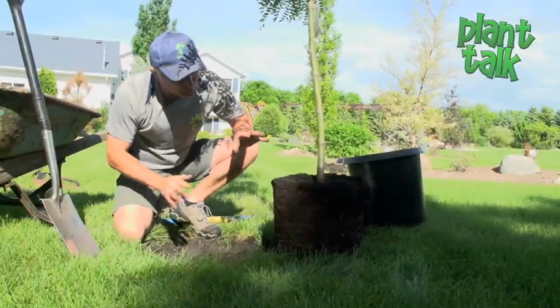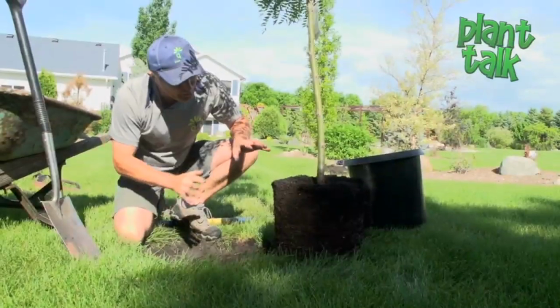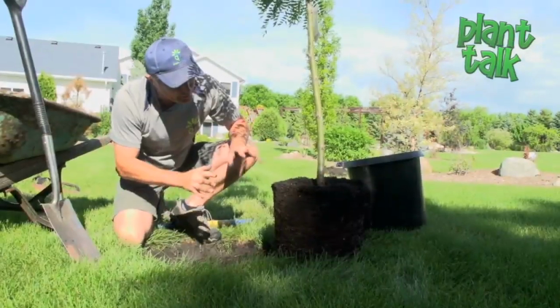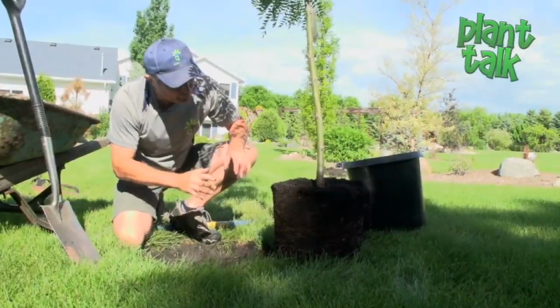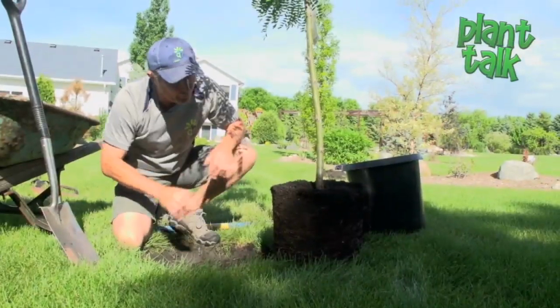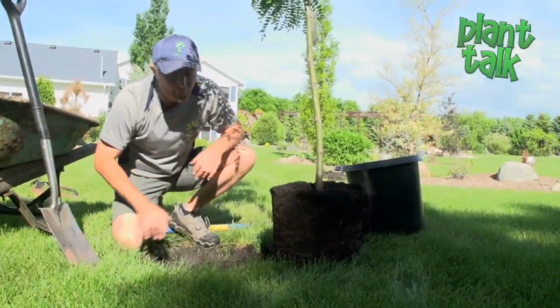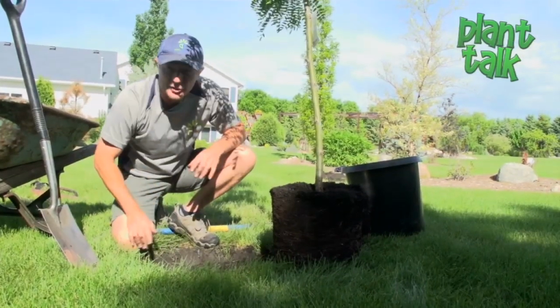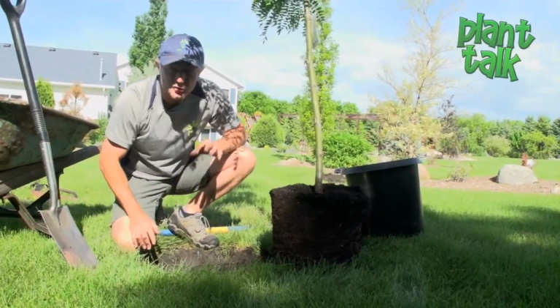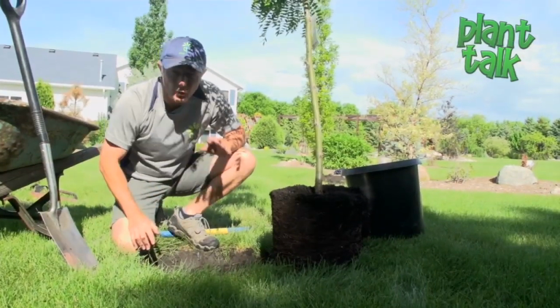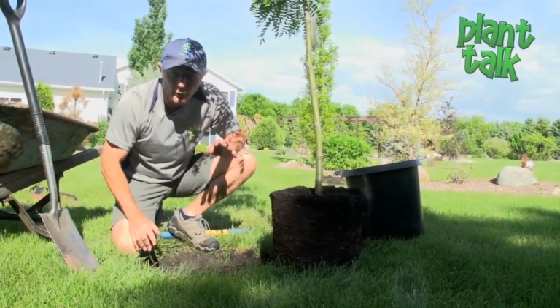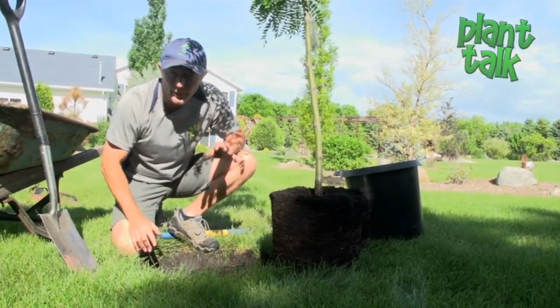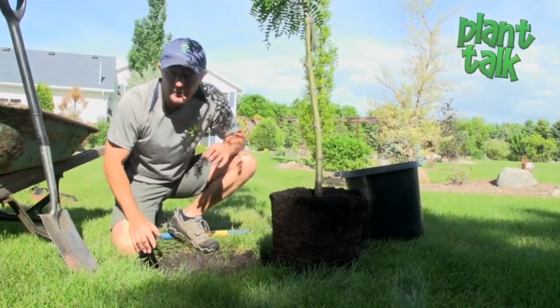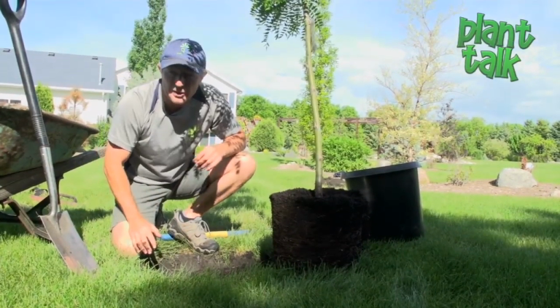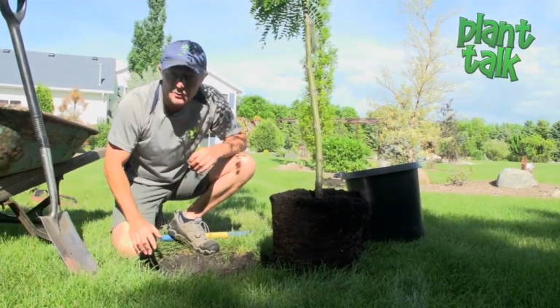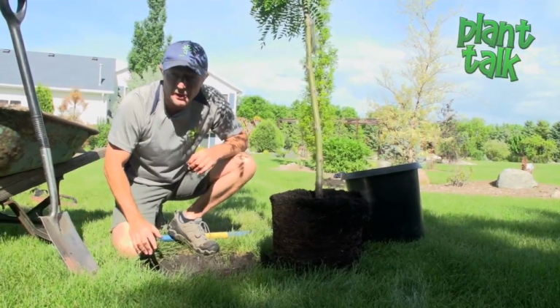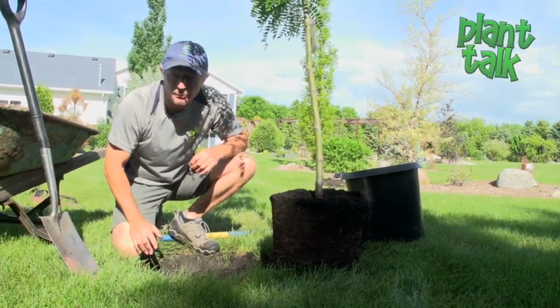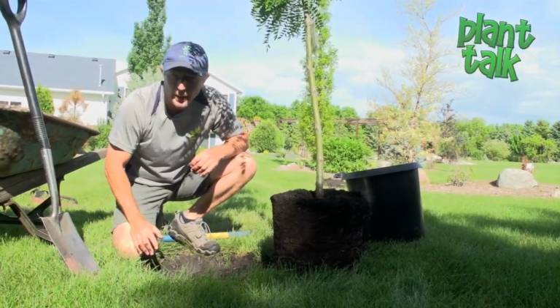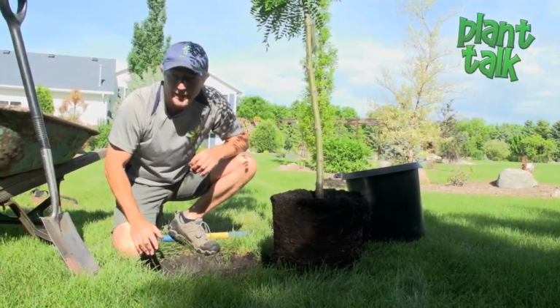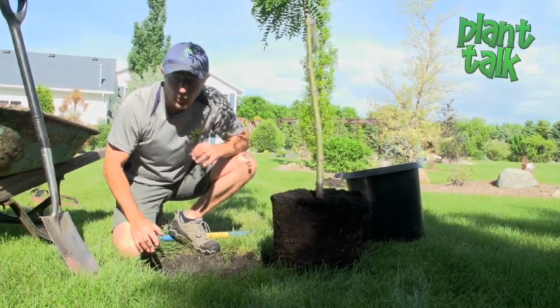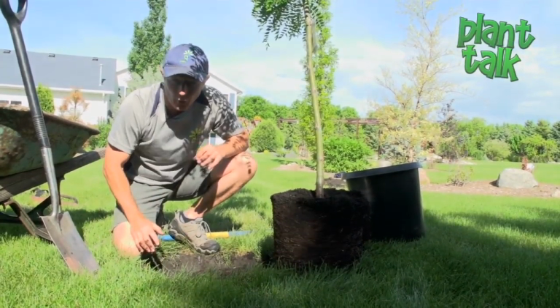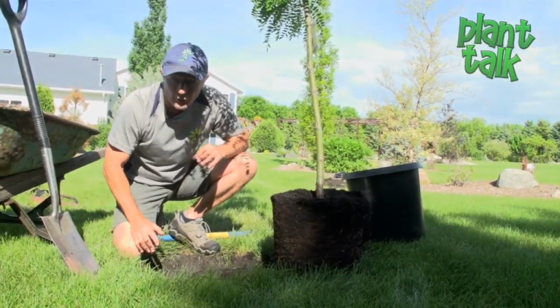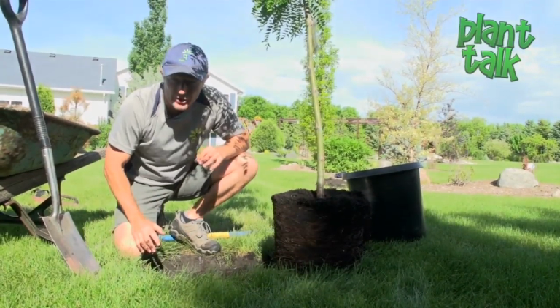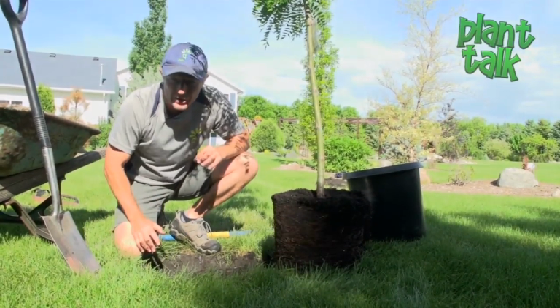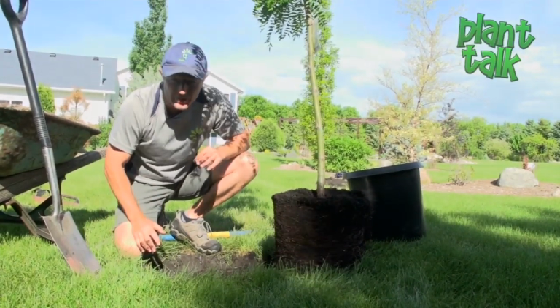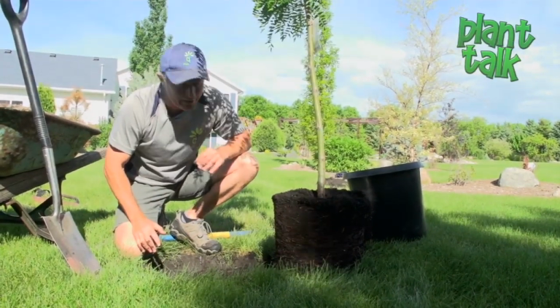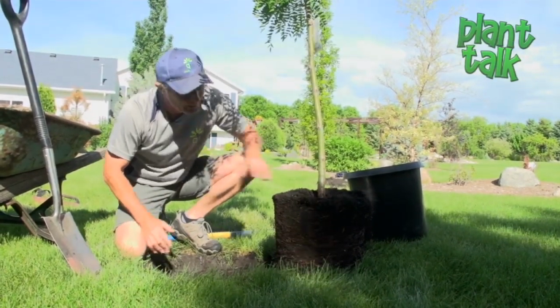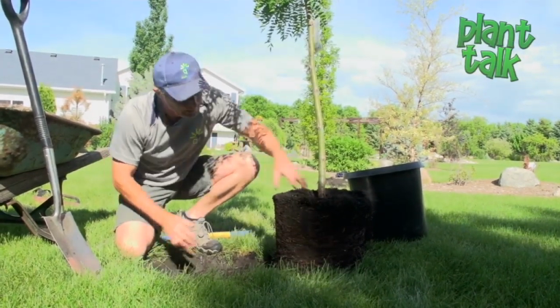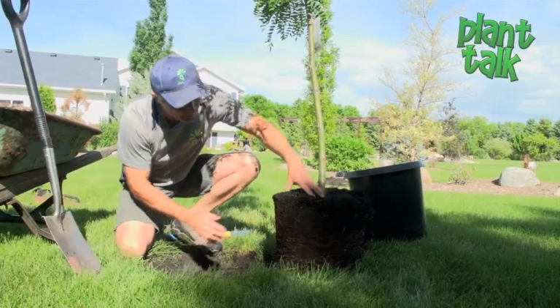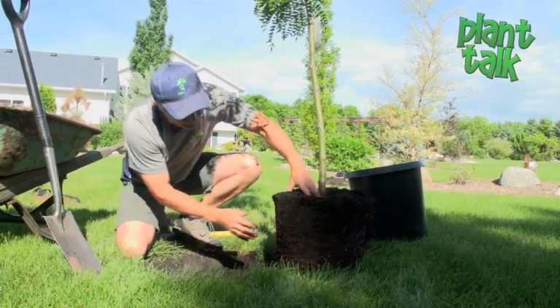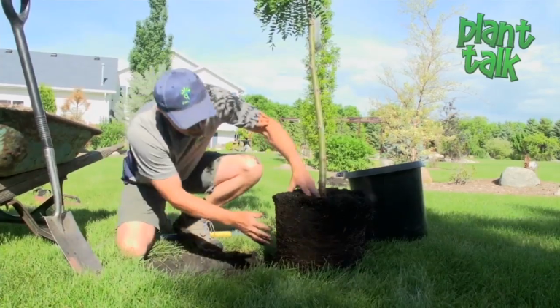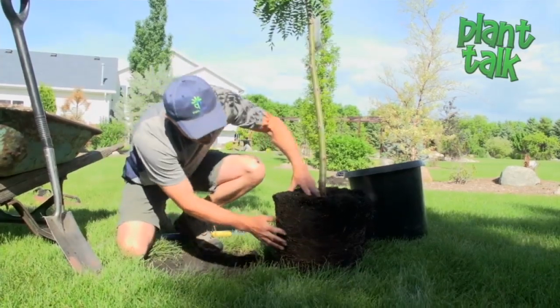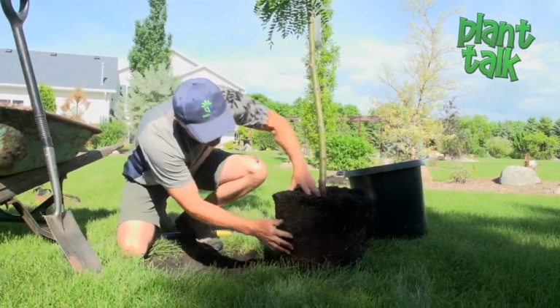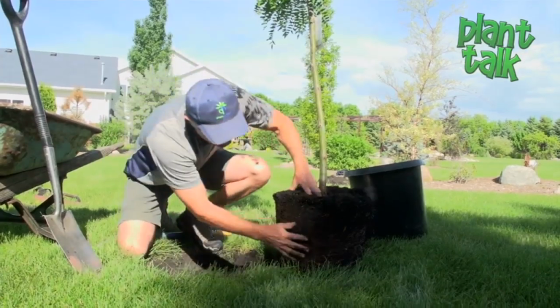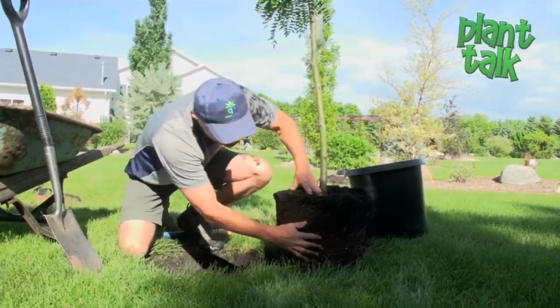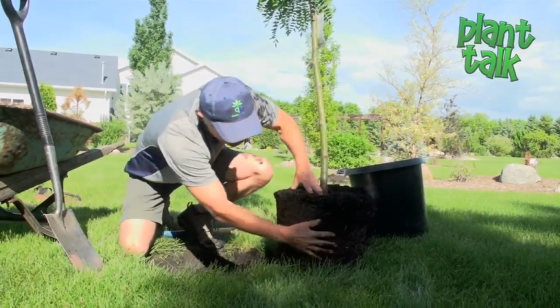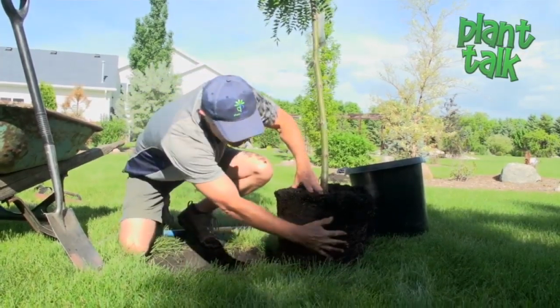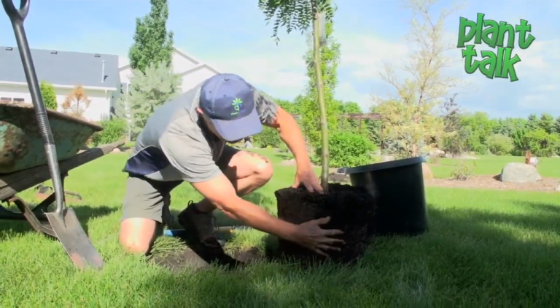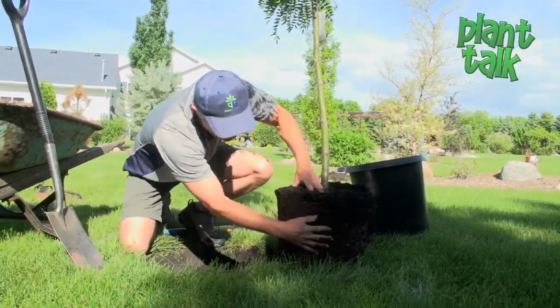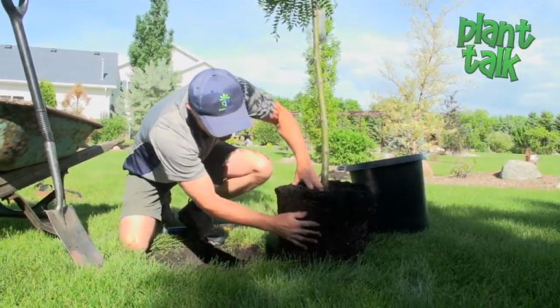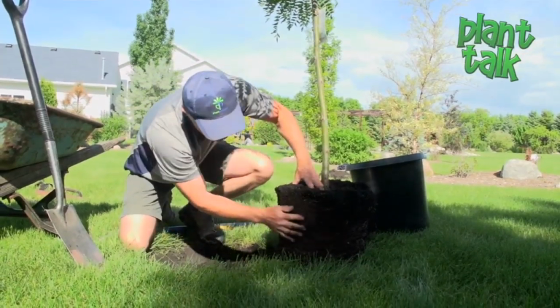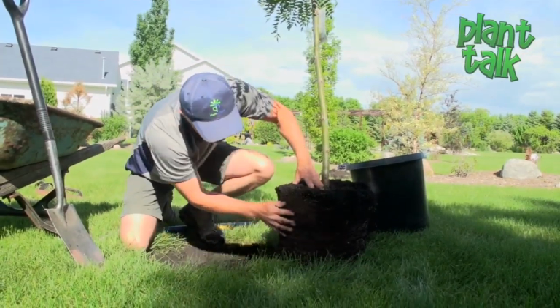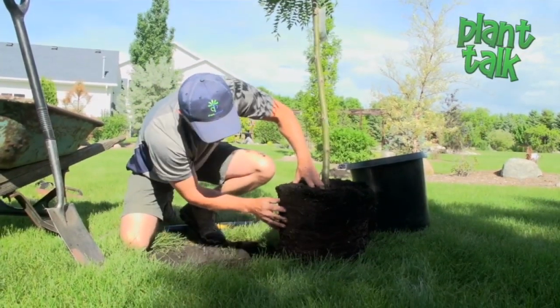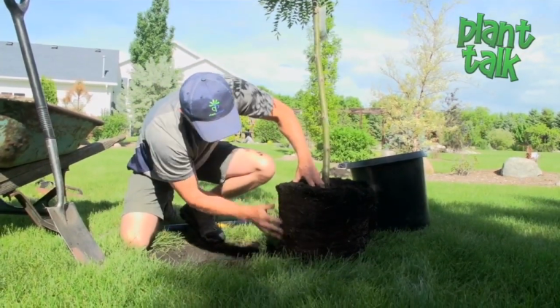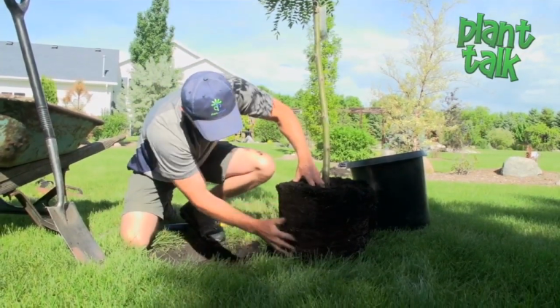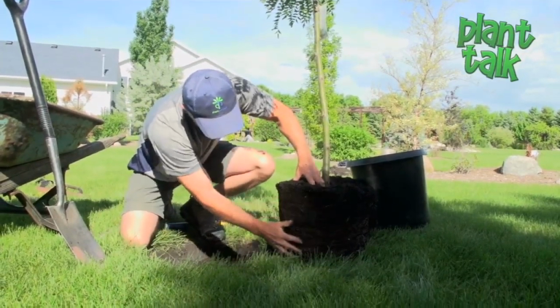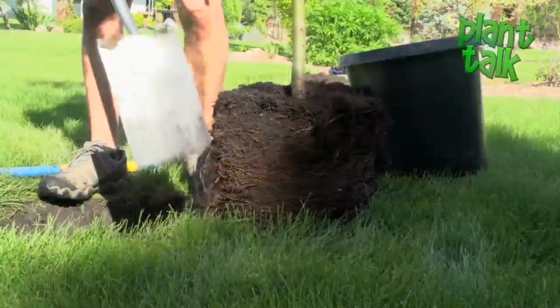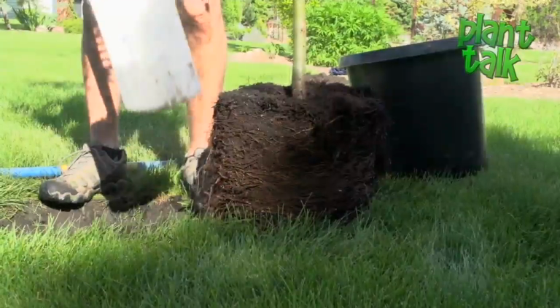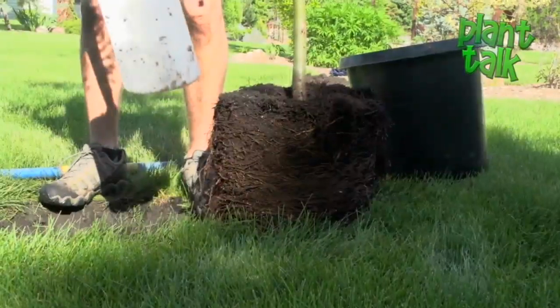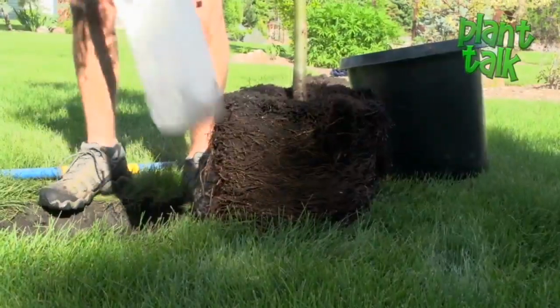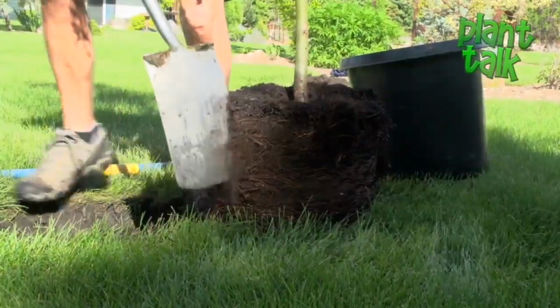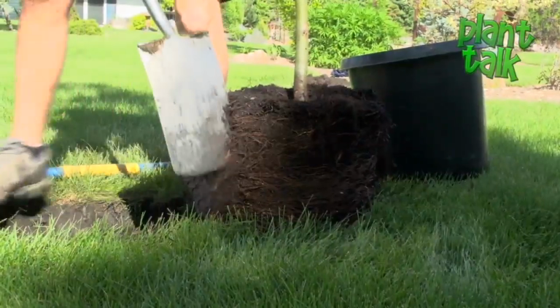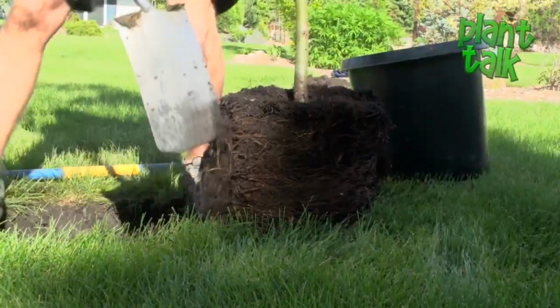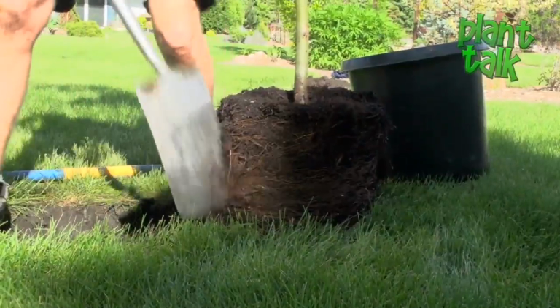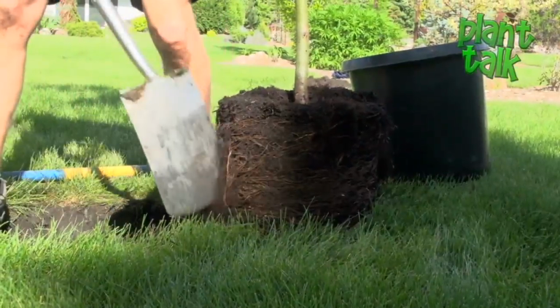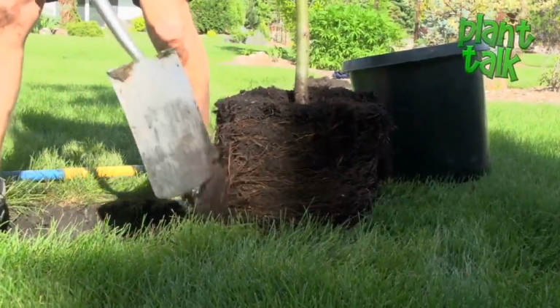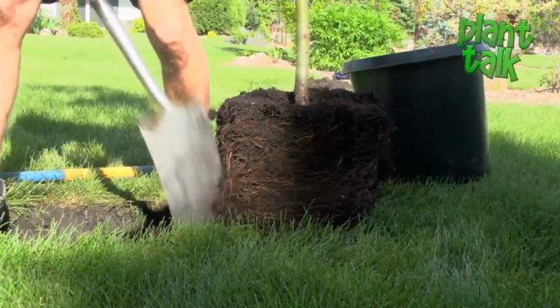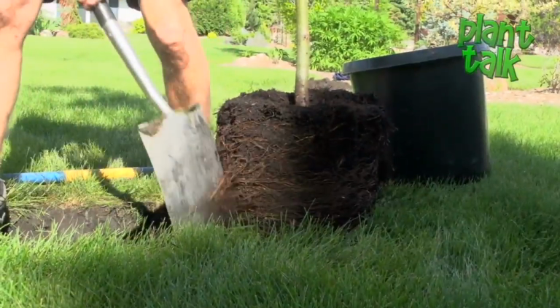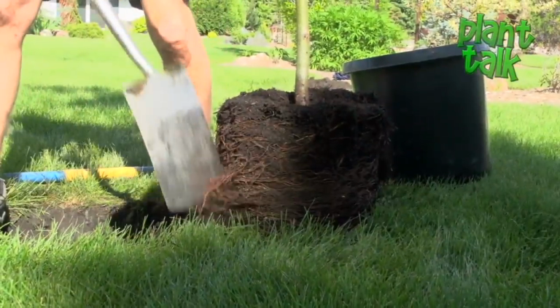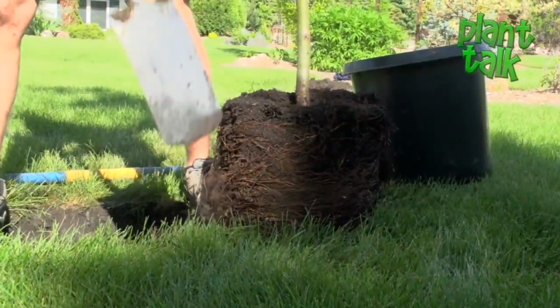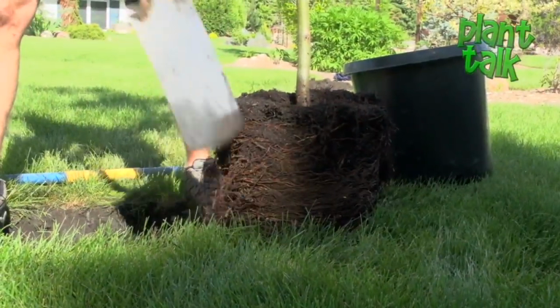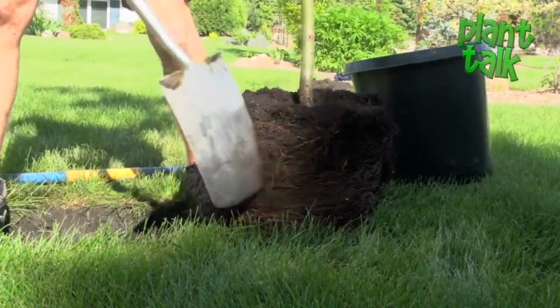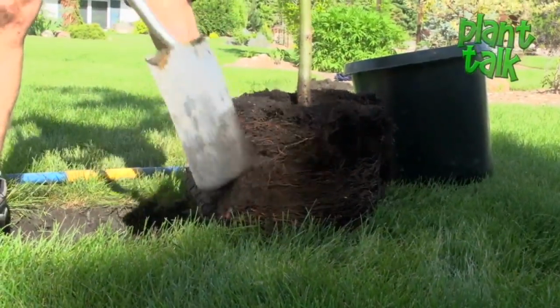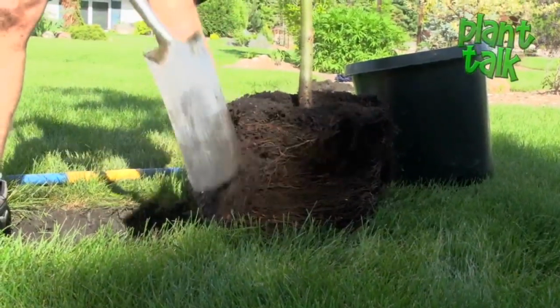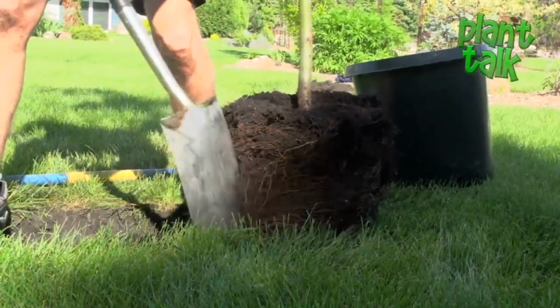Container growing is so great because we can plant all season, but you can get some circular roots. You want to break those away from the container.